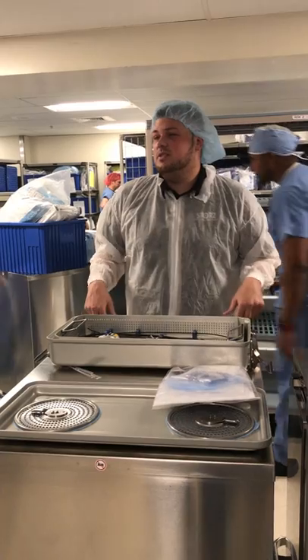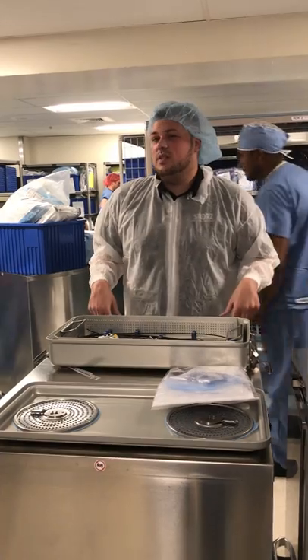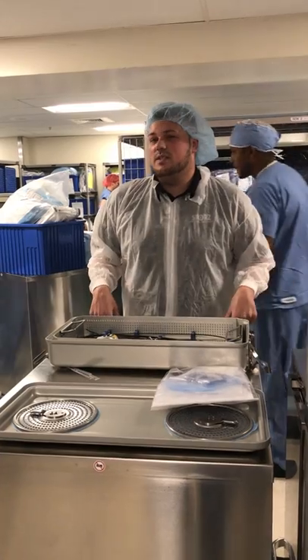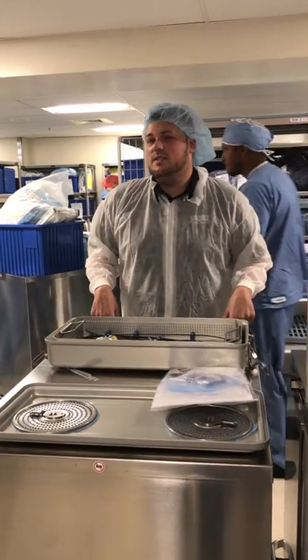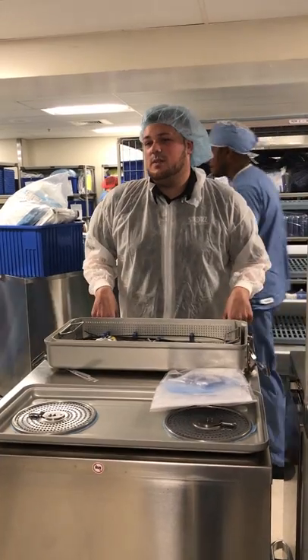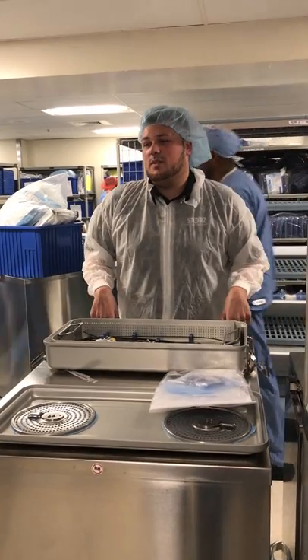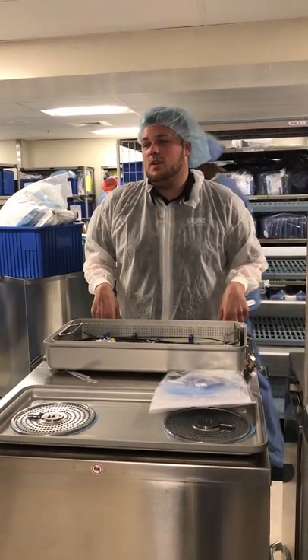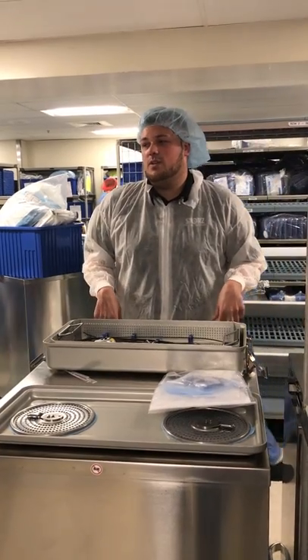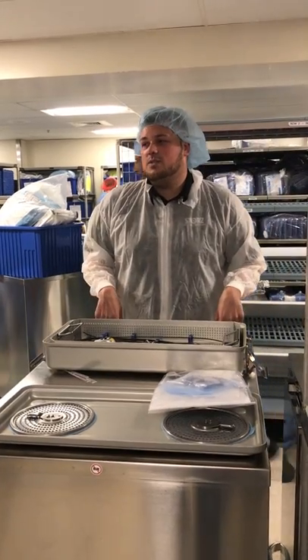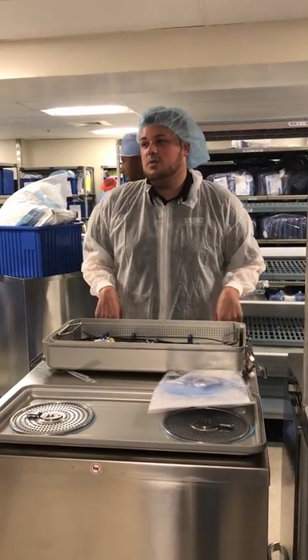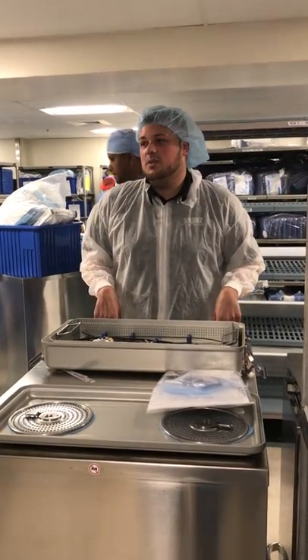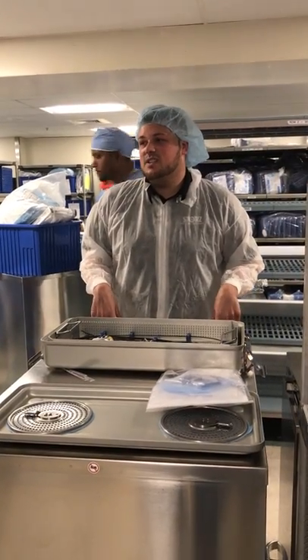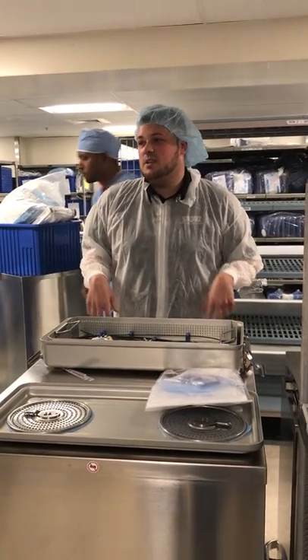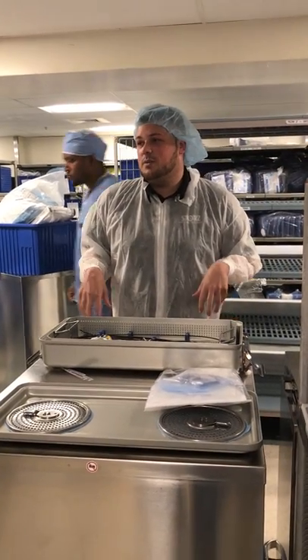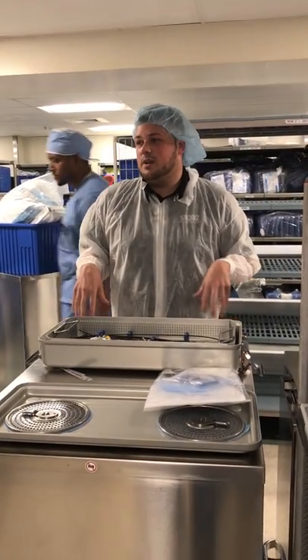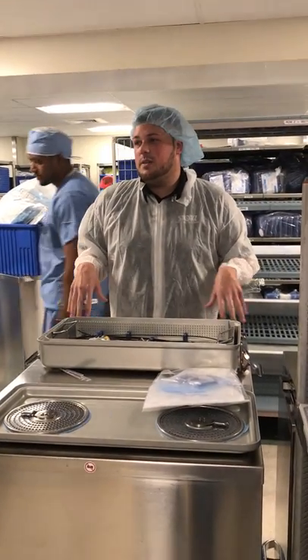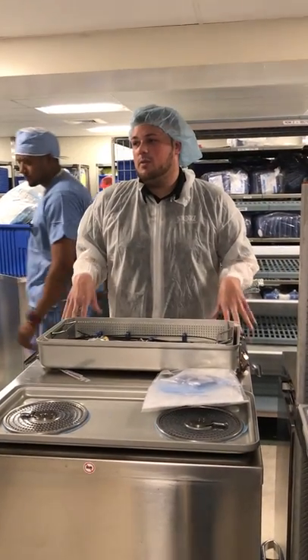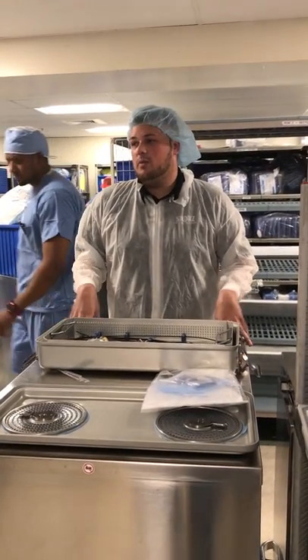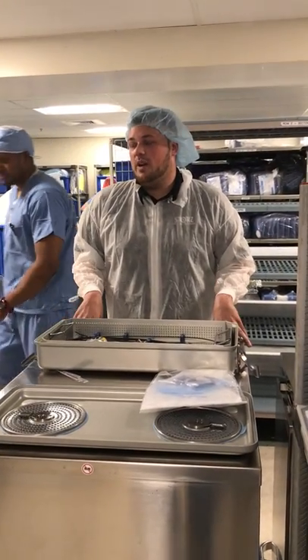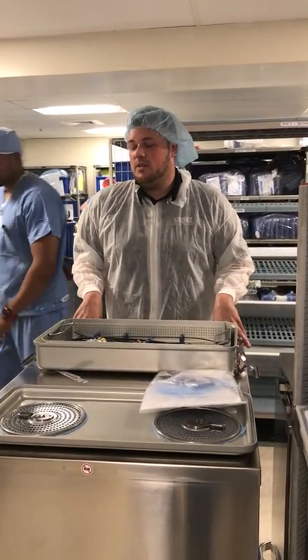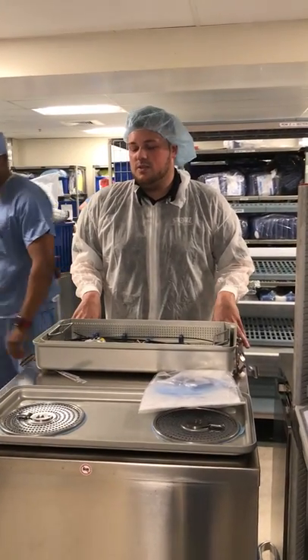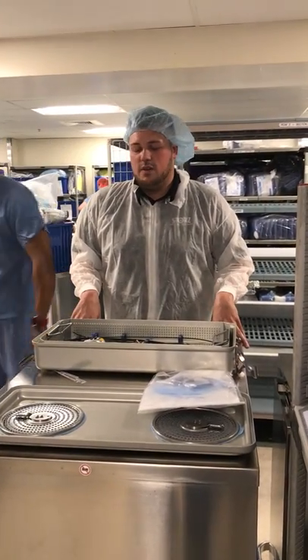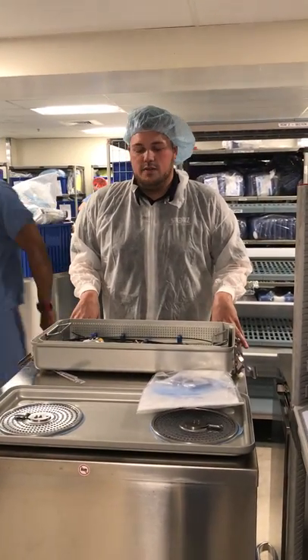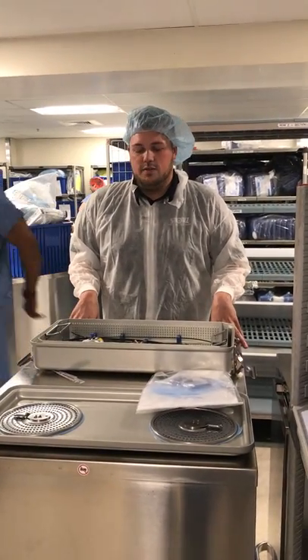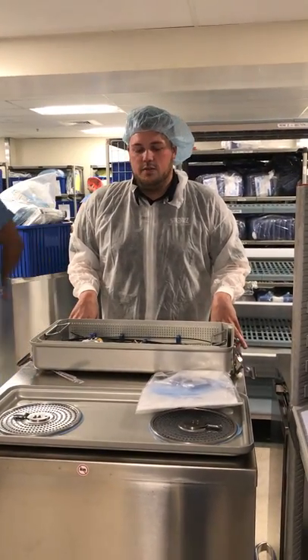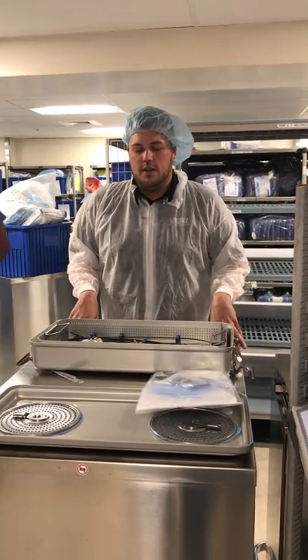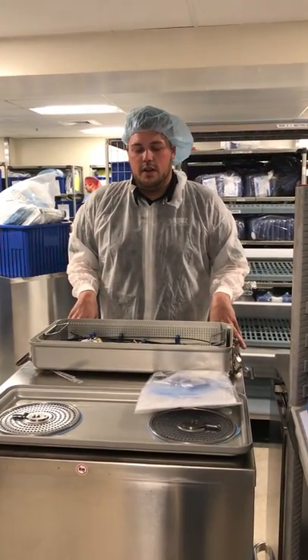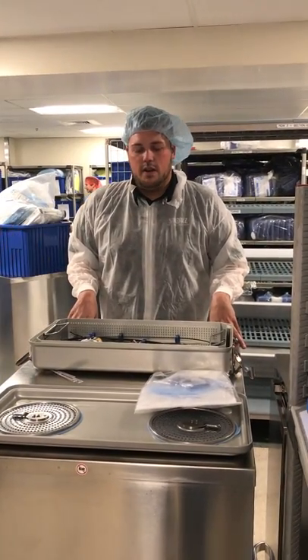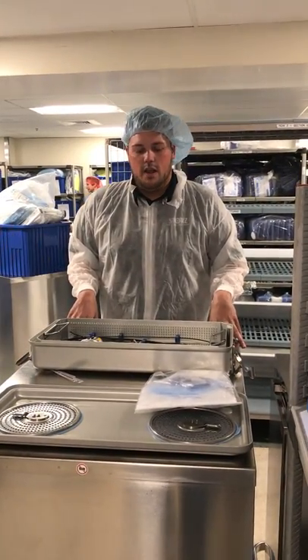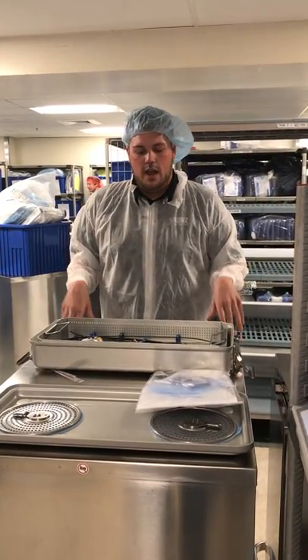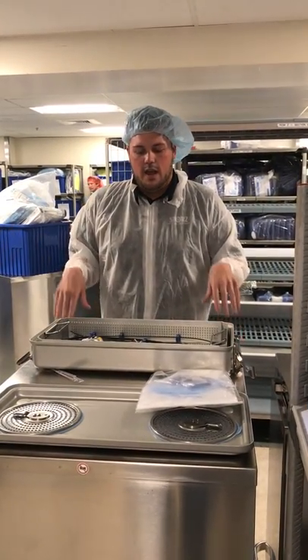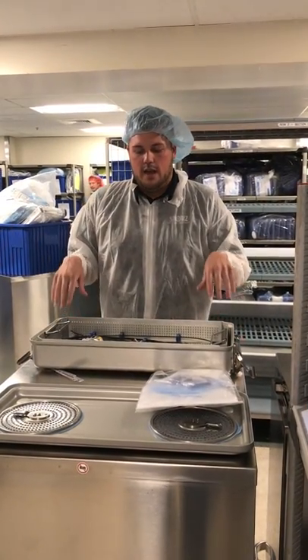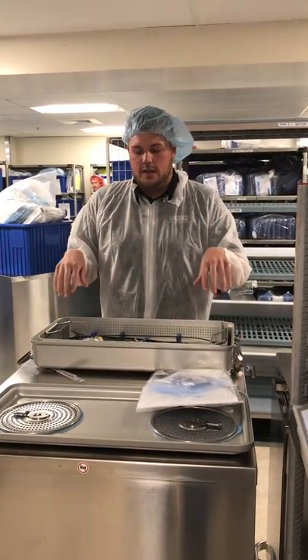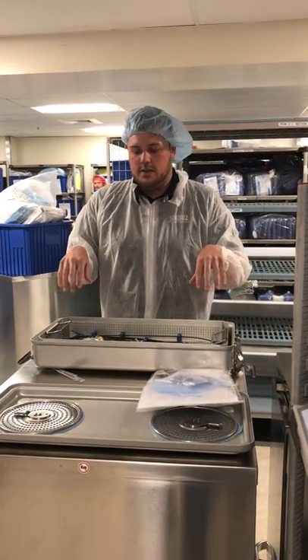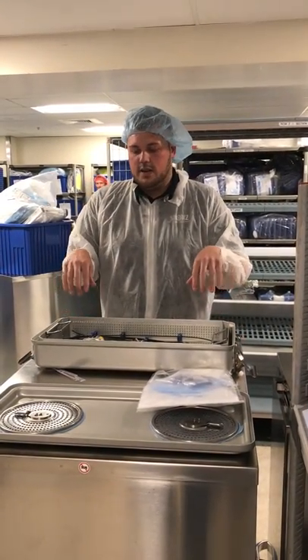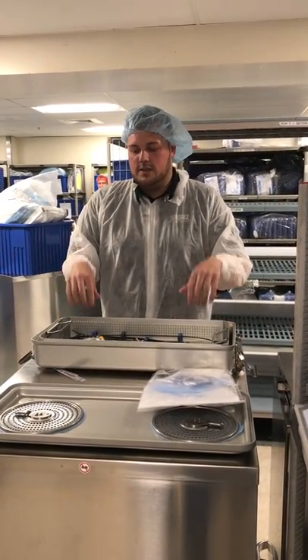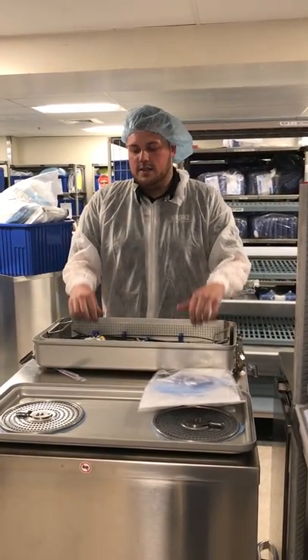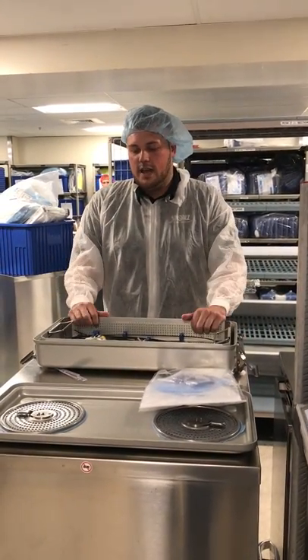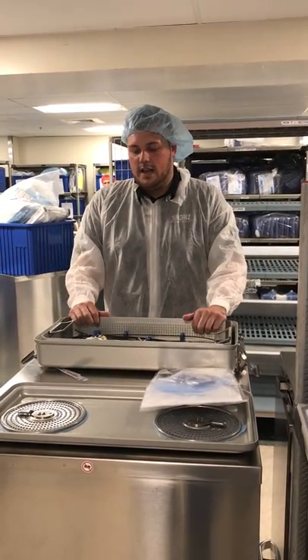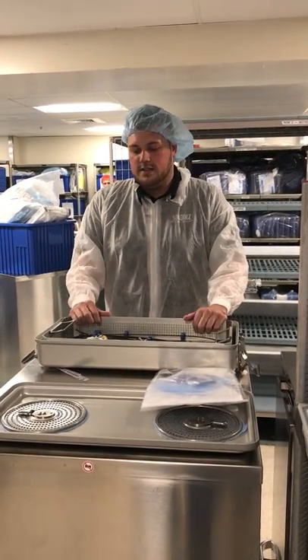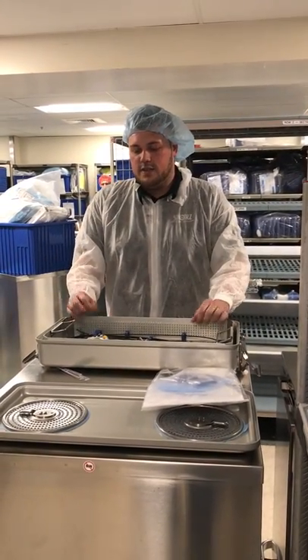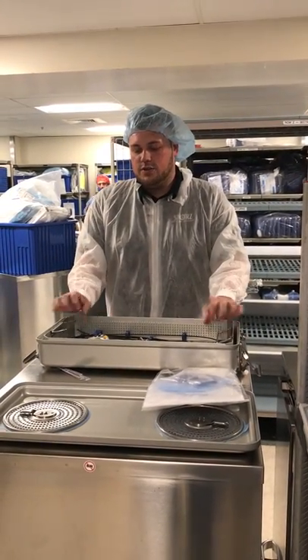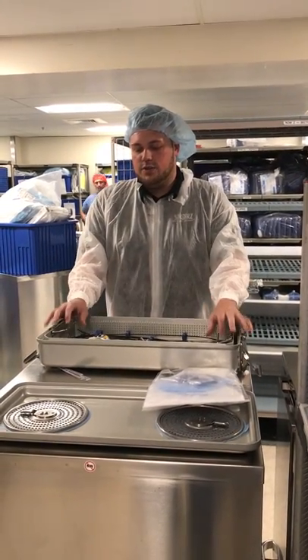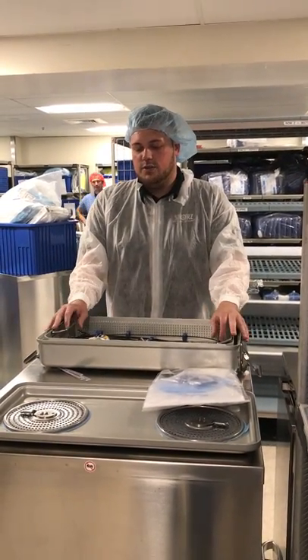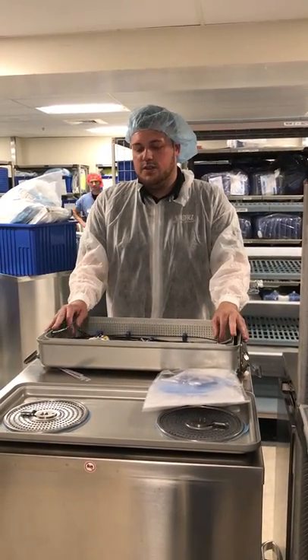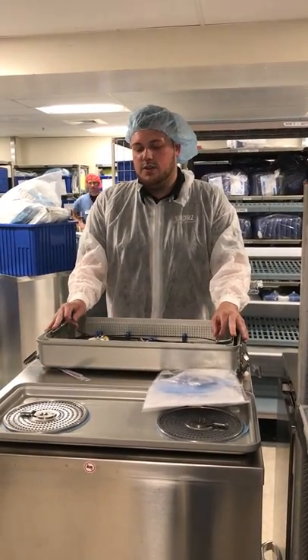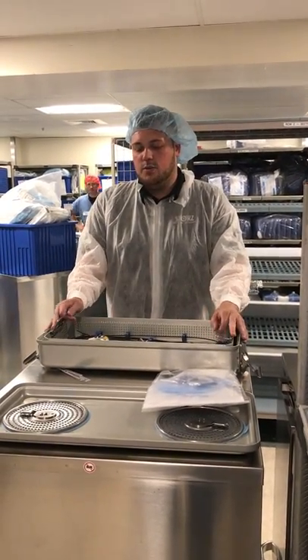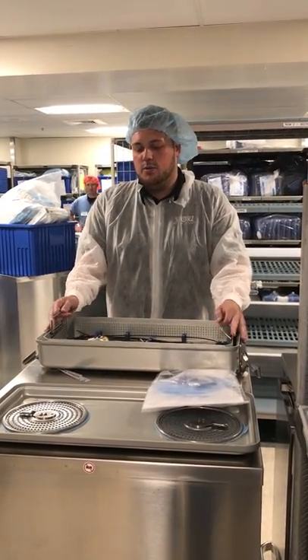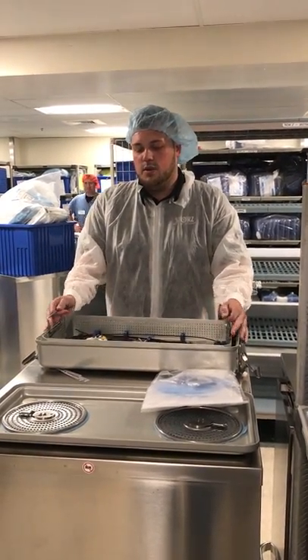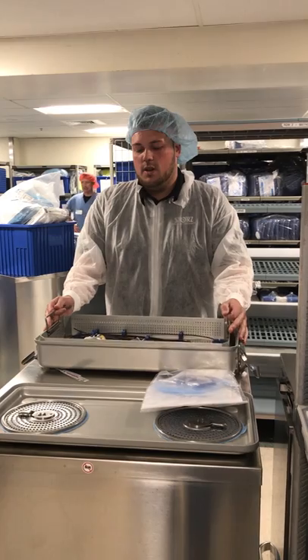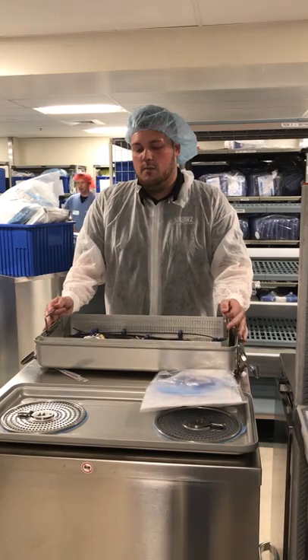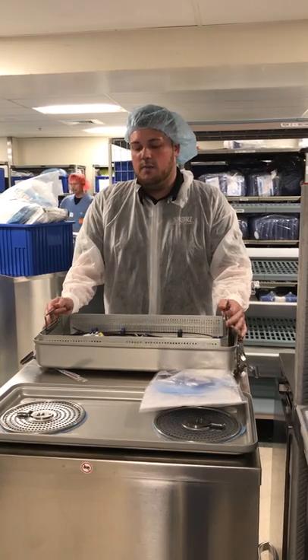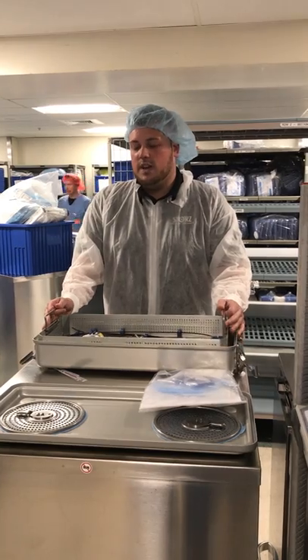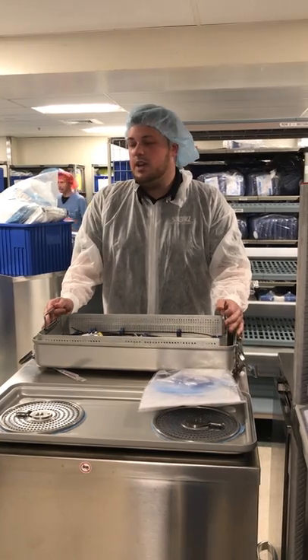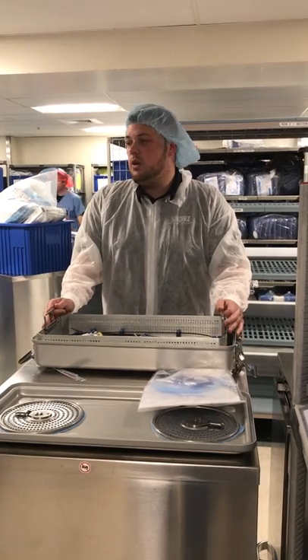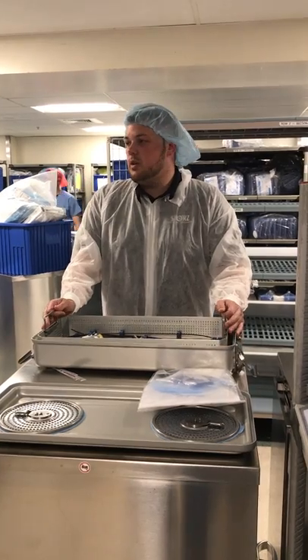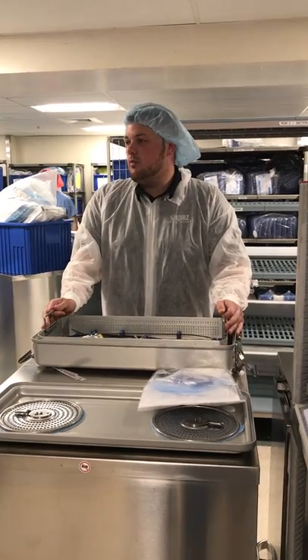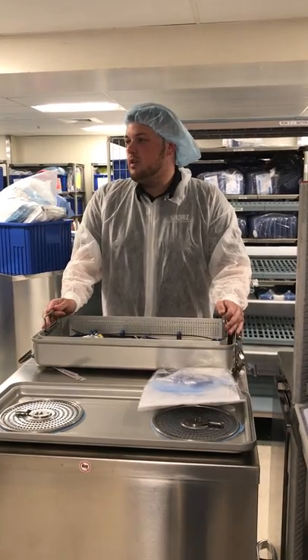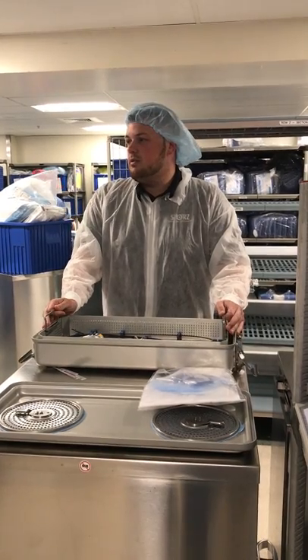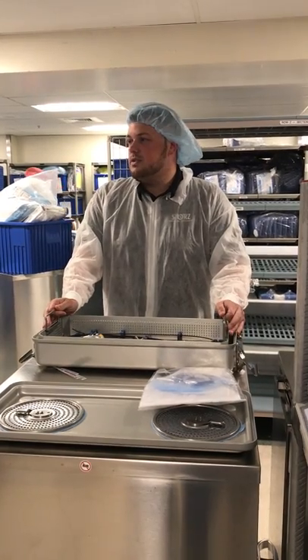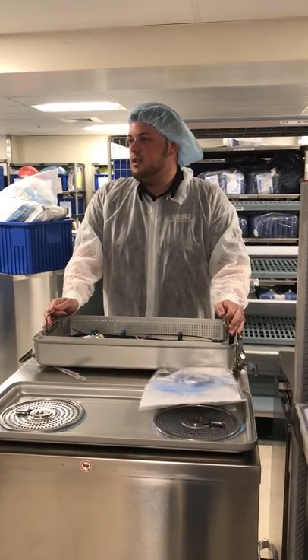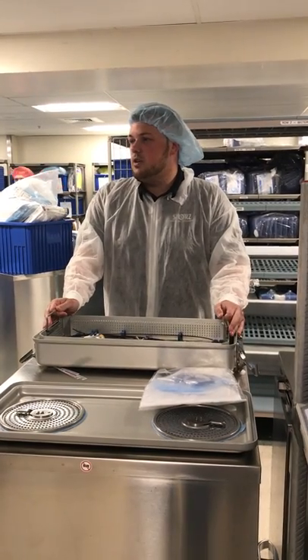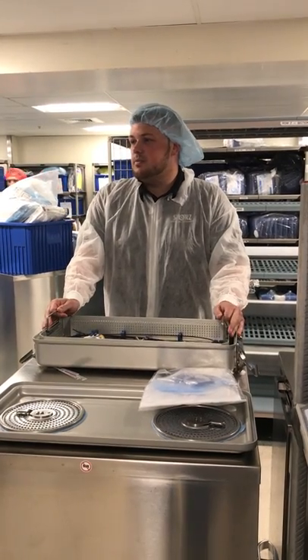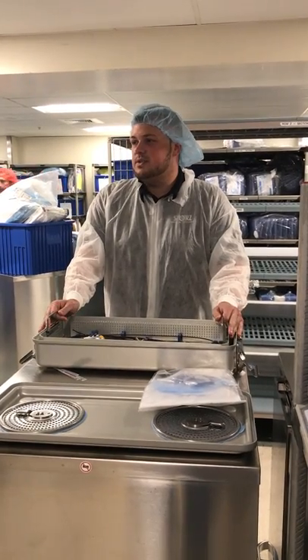I'm from Build Service Tech for Carl's. I deal with anything repair or service related and we're here today to introduce the new video ureteroscopes.